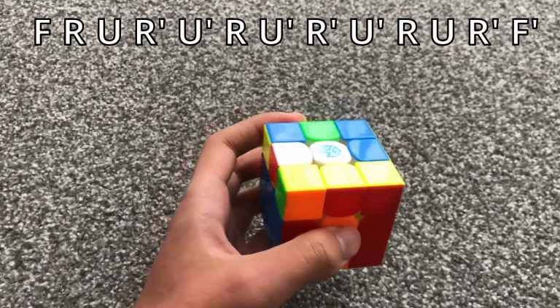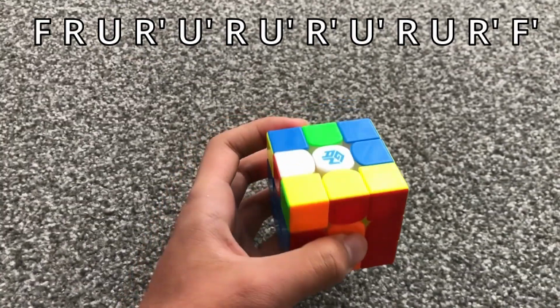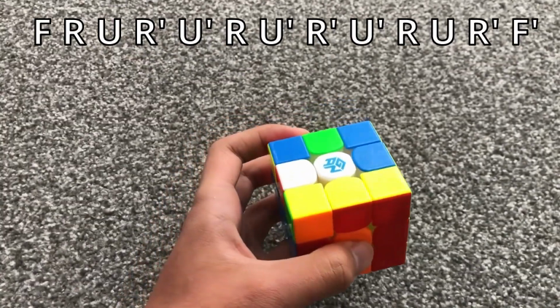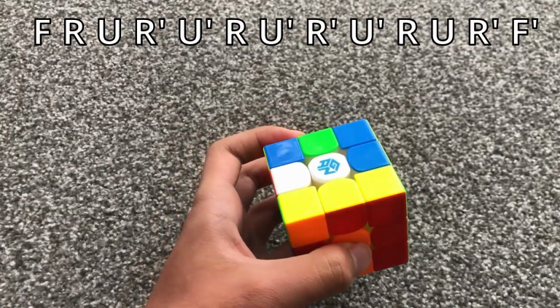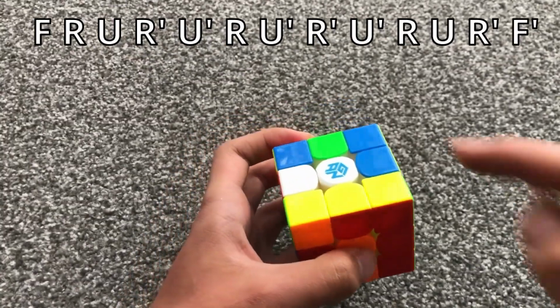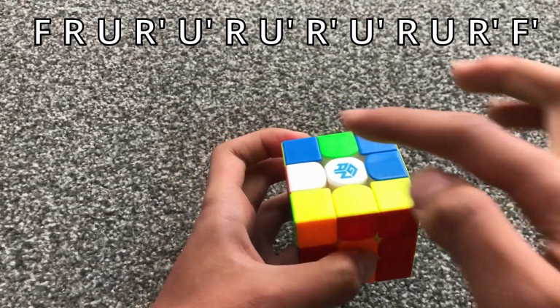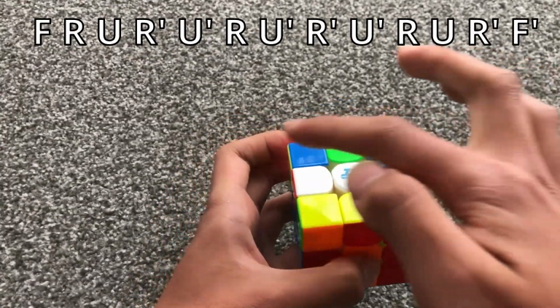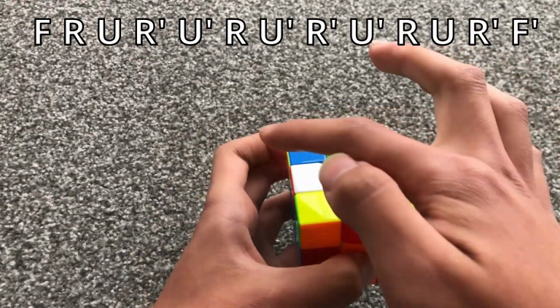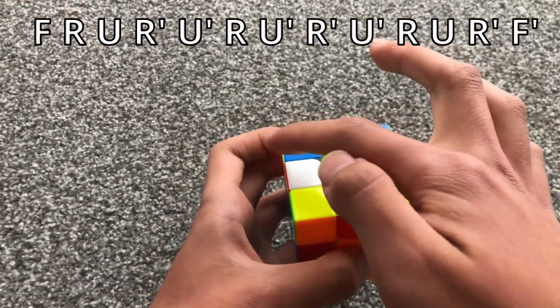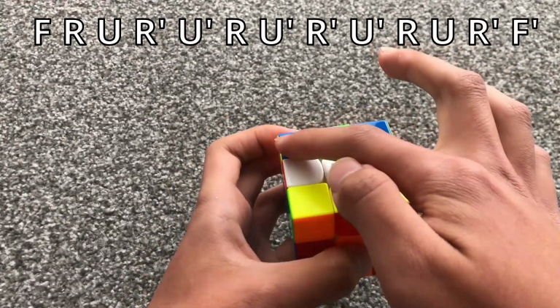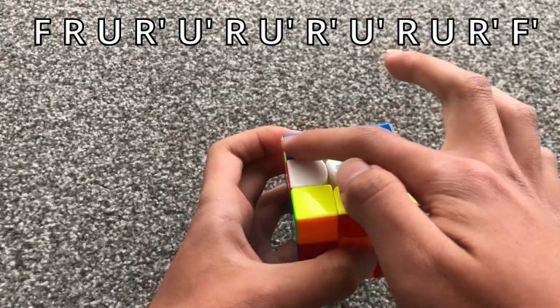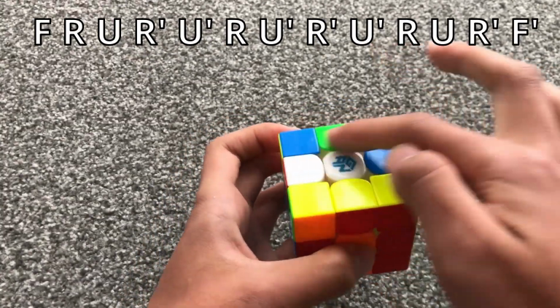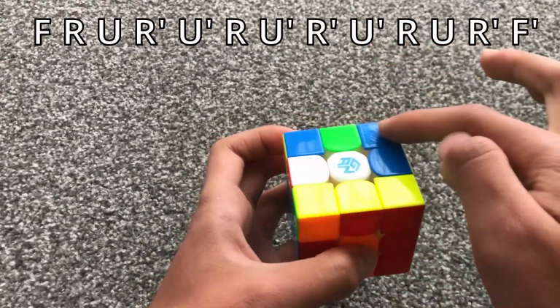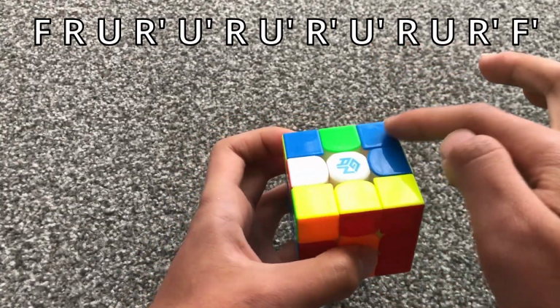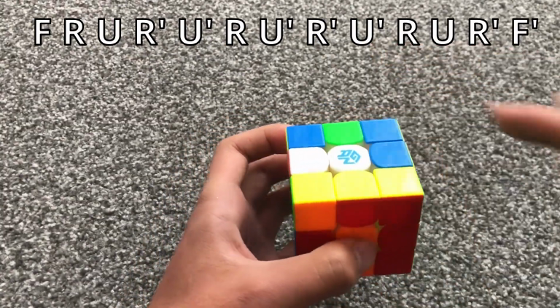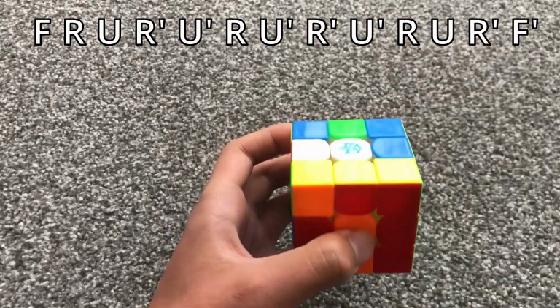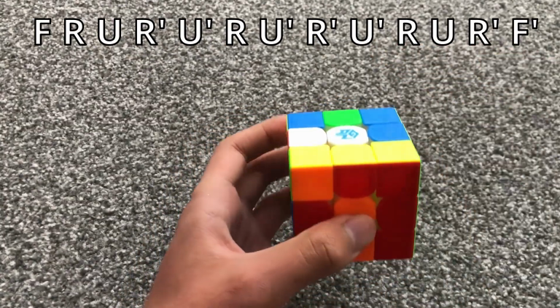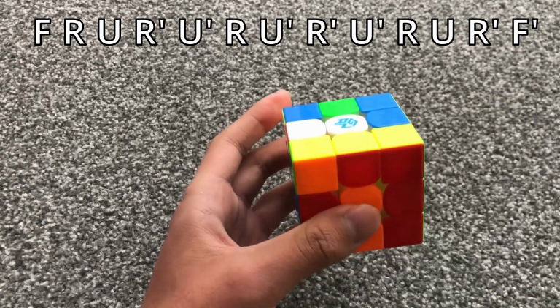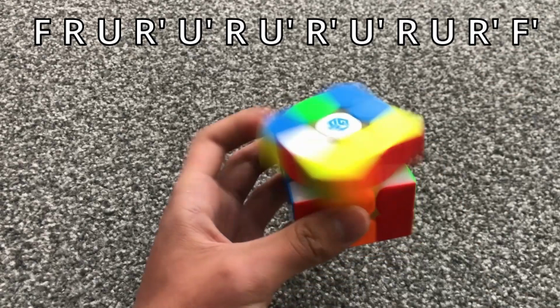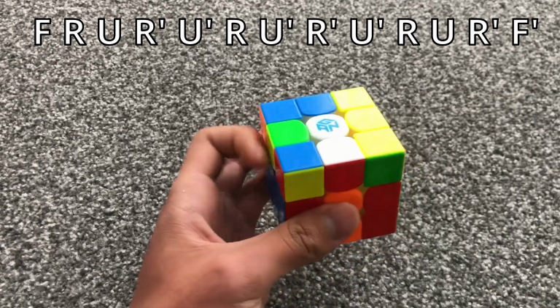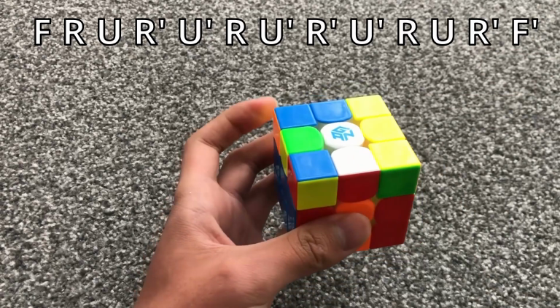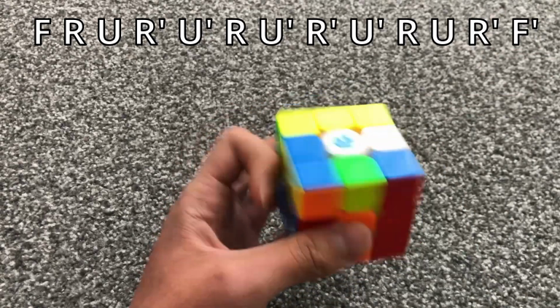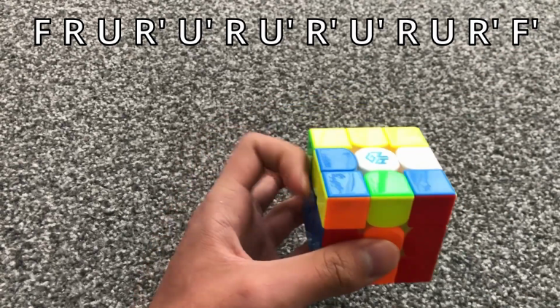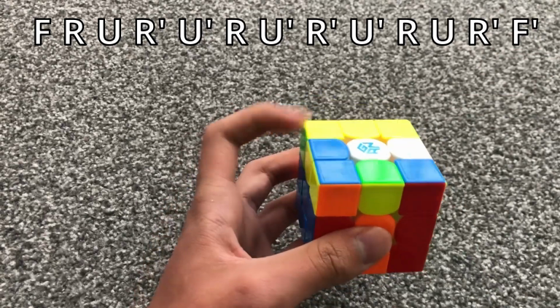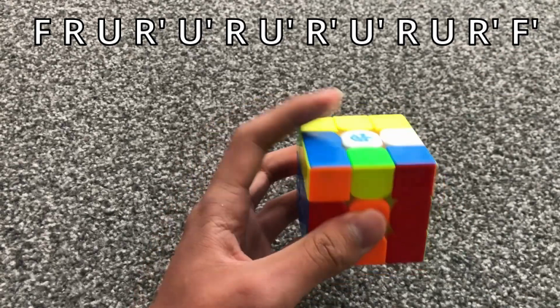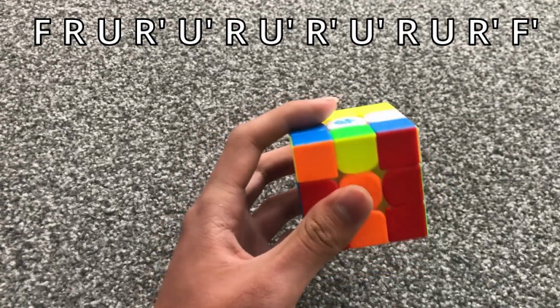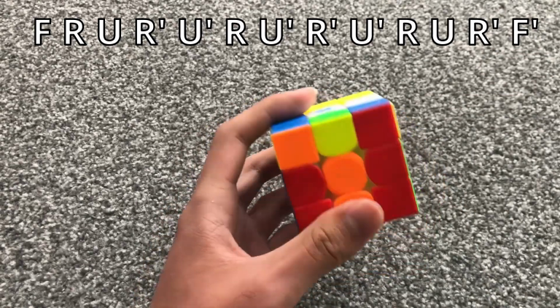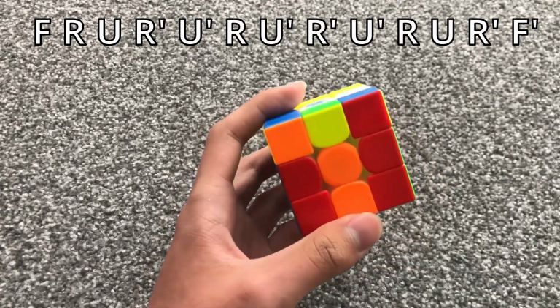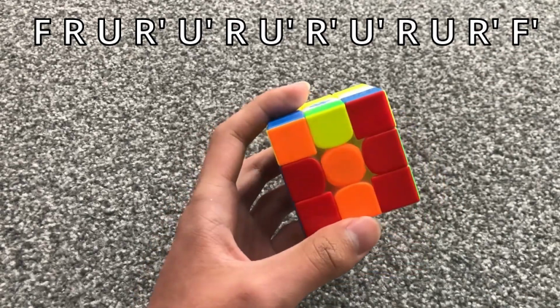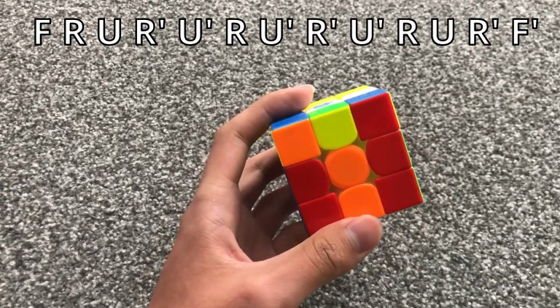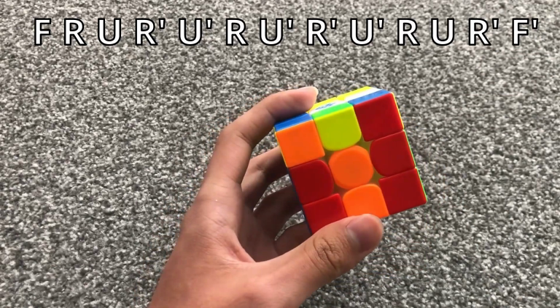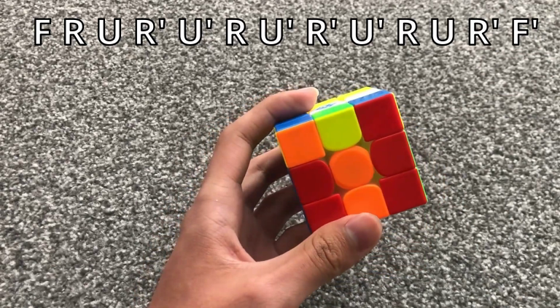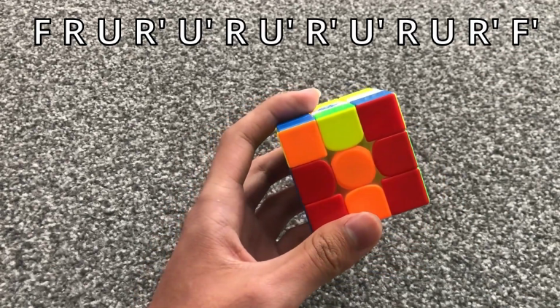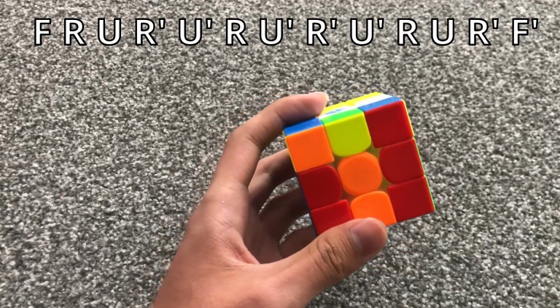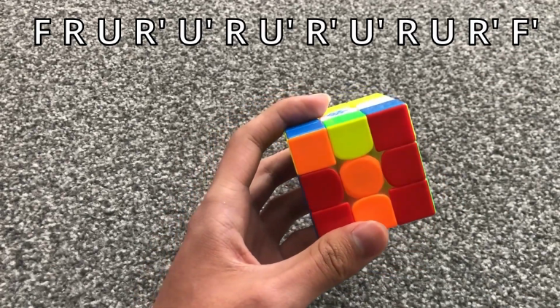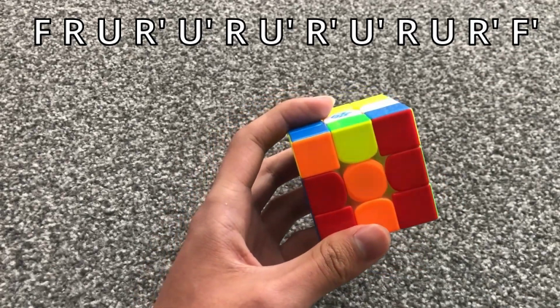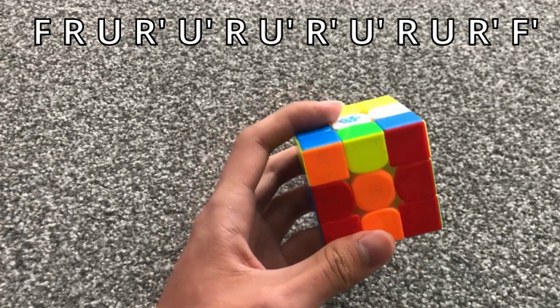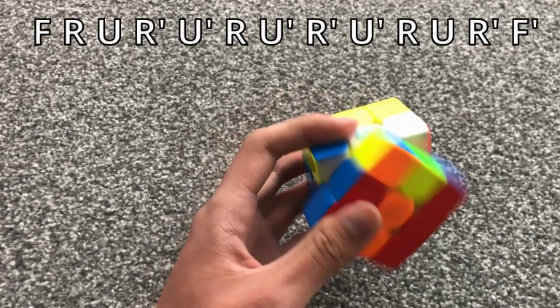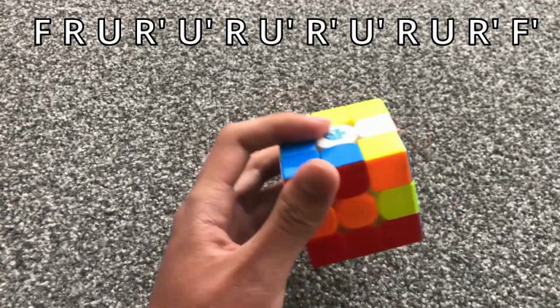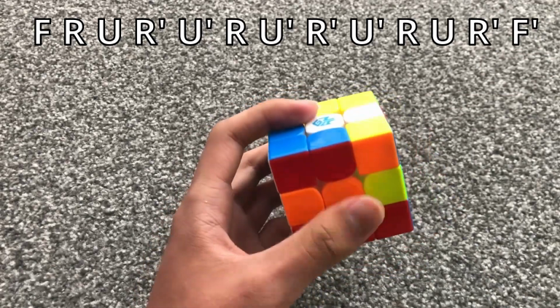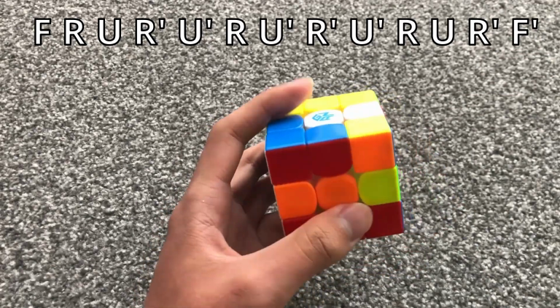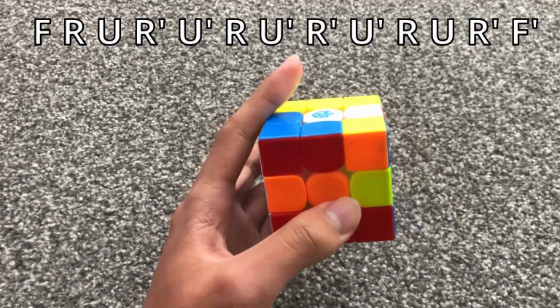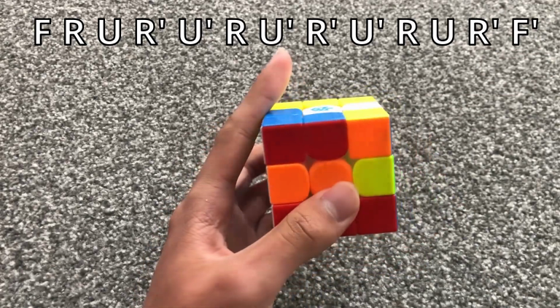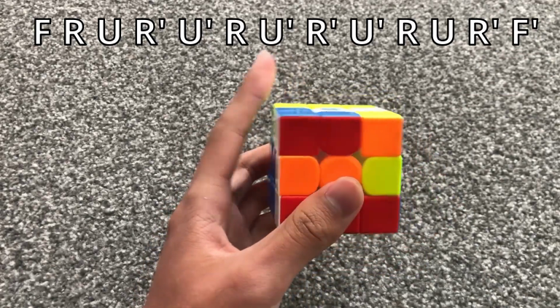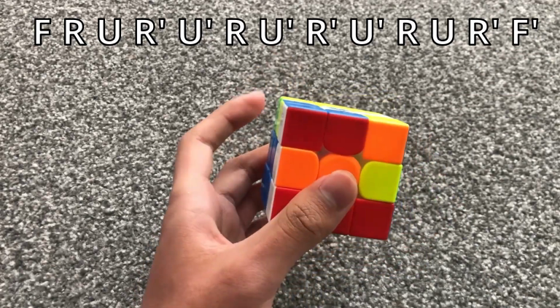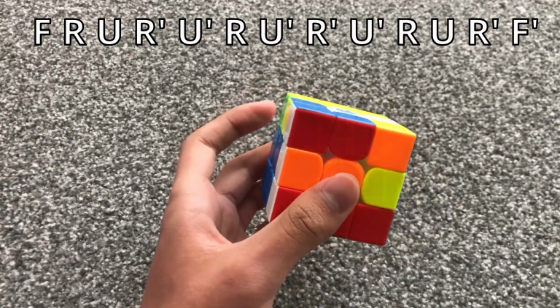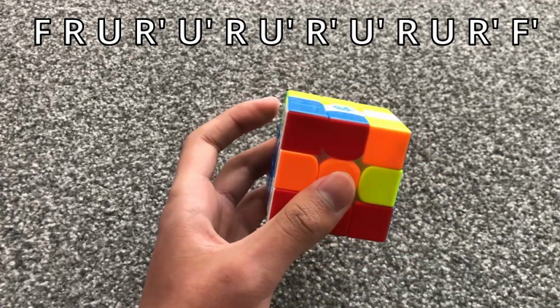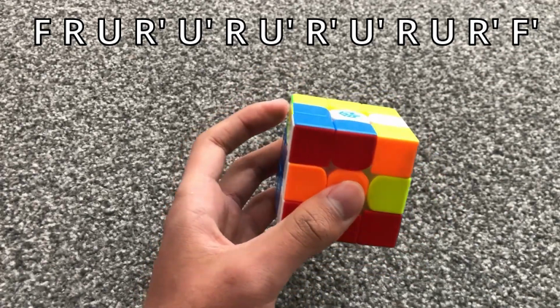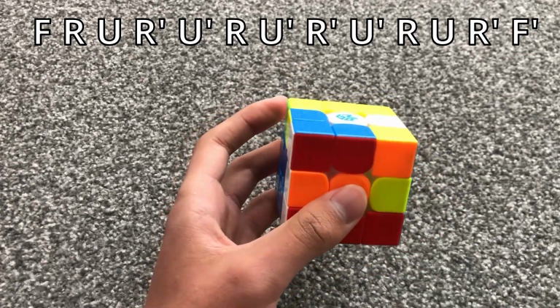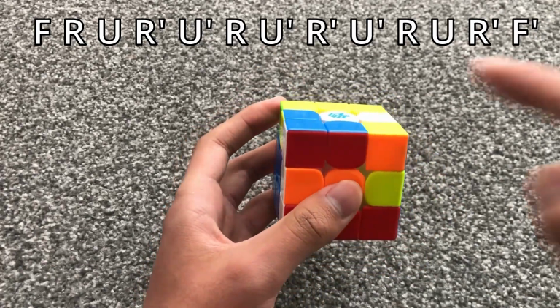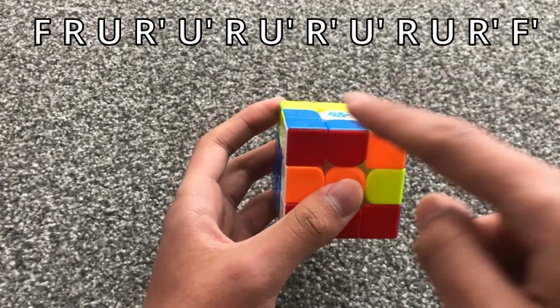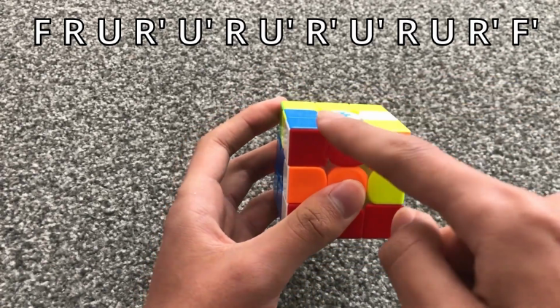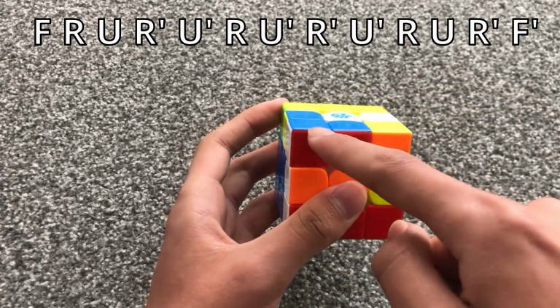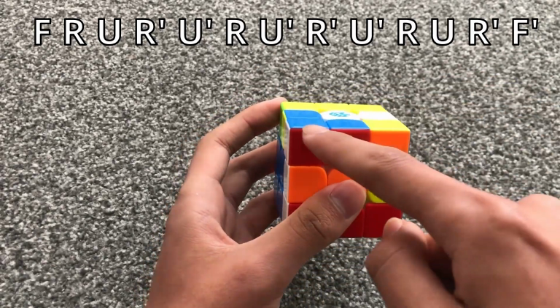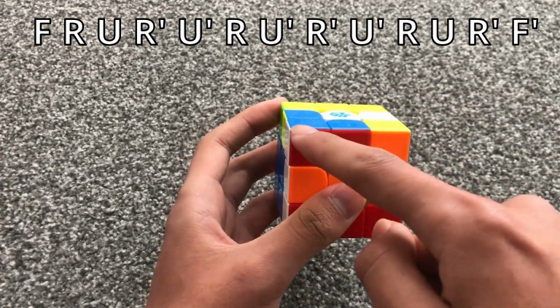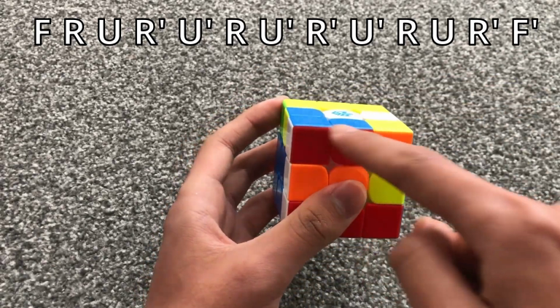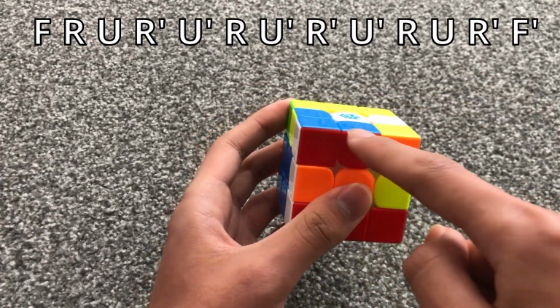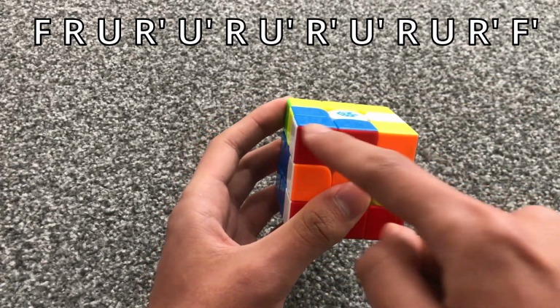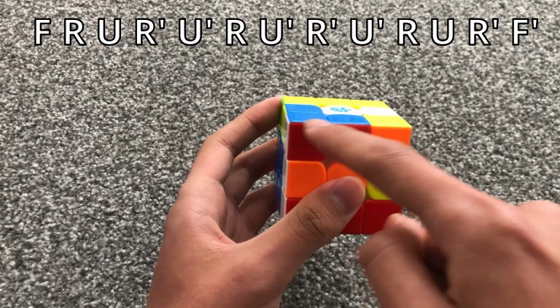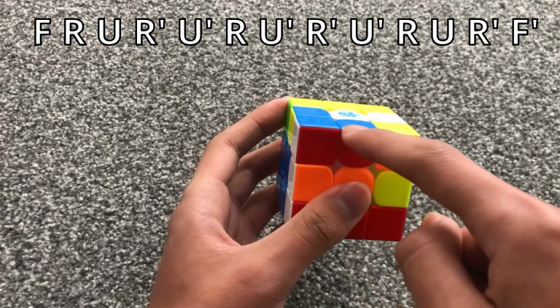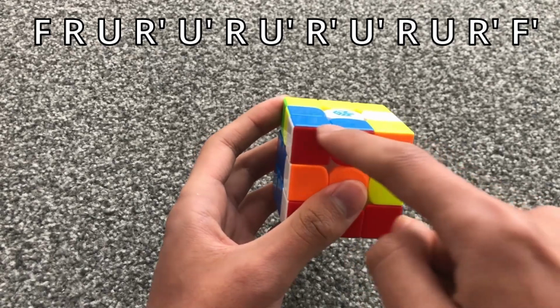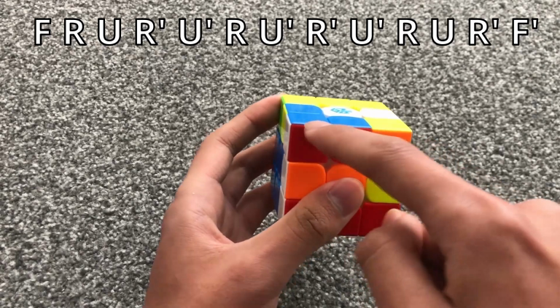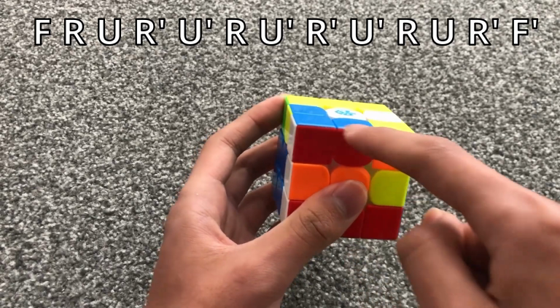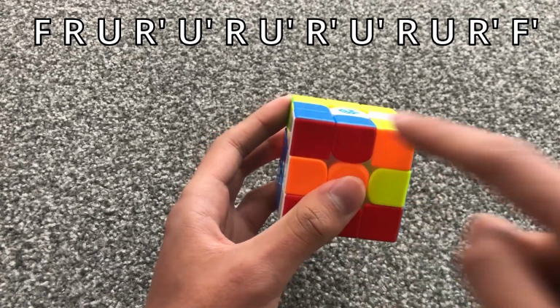When there's a back bar, you do this algorithm. It helps to watch this pair.